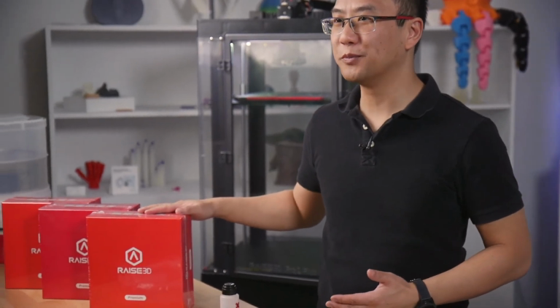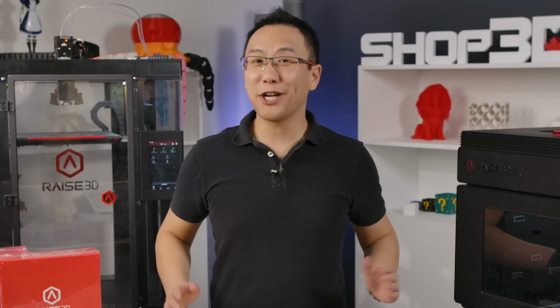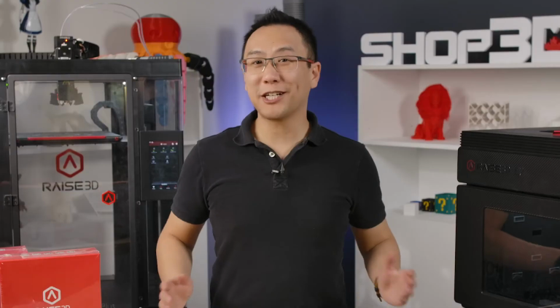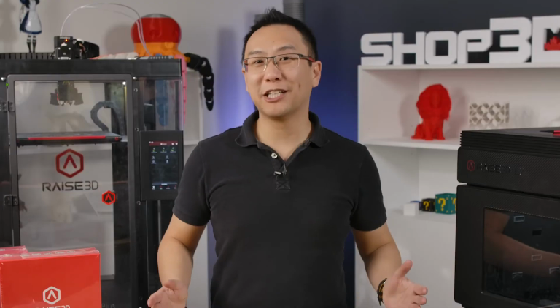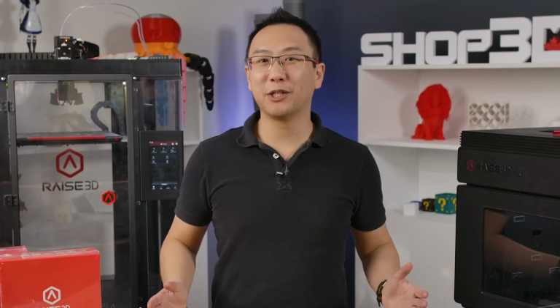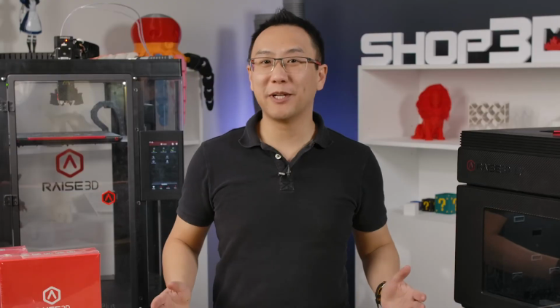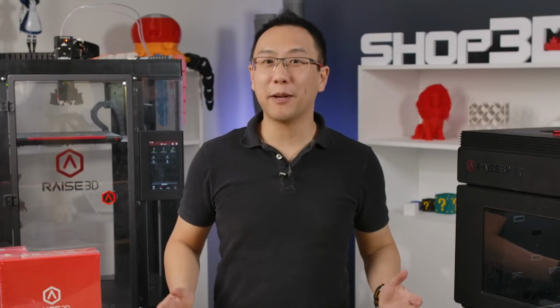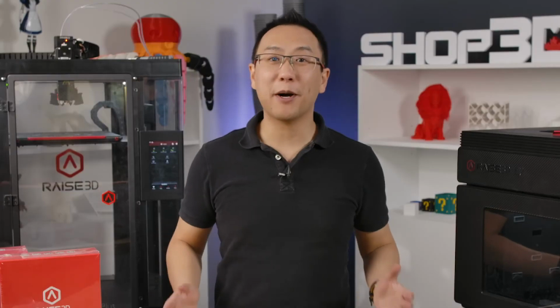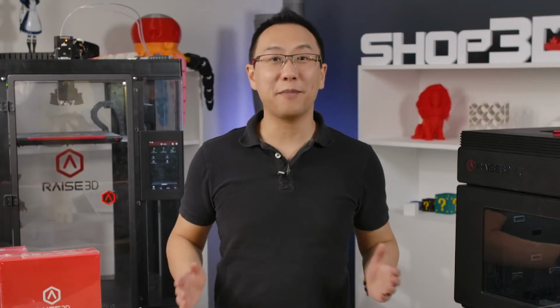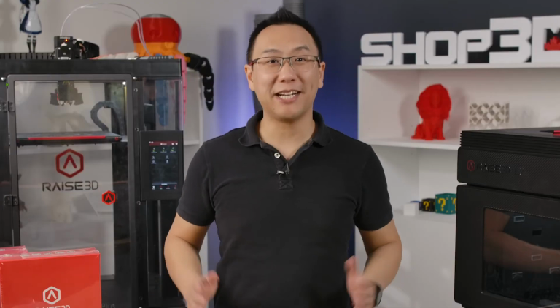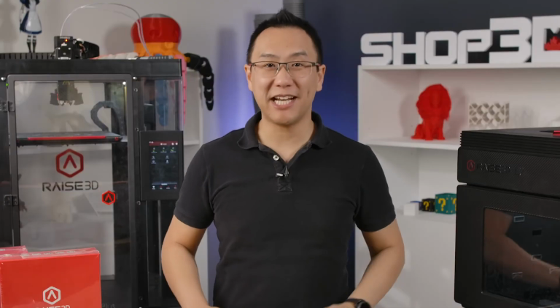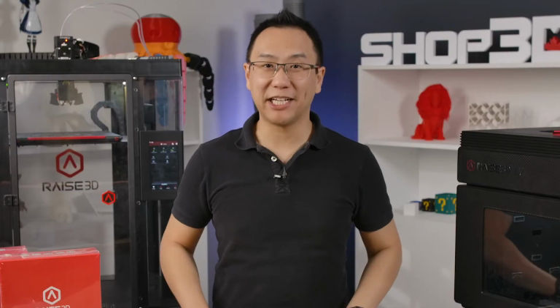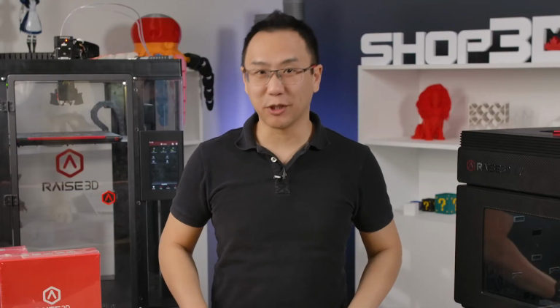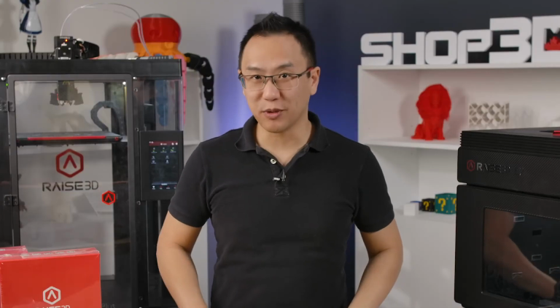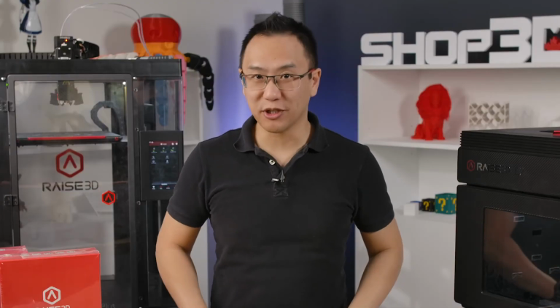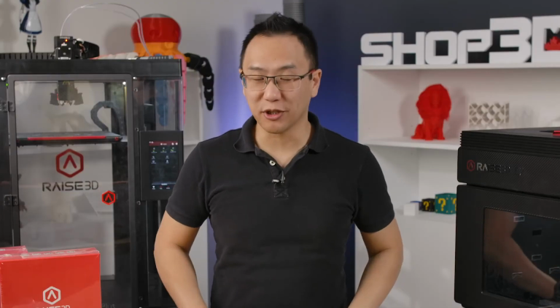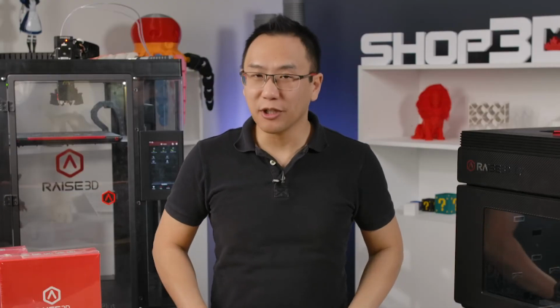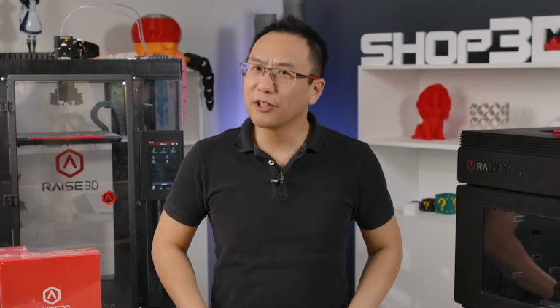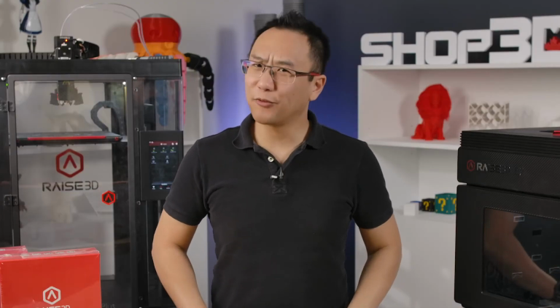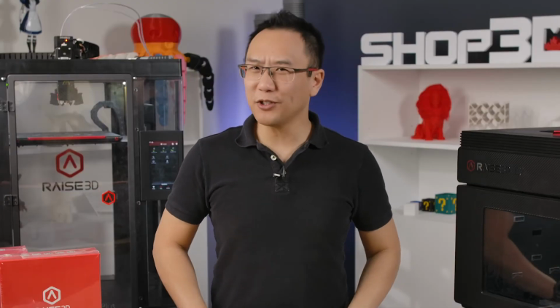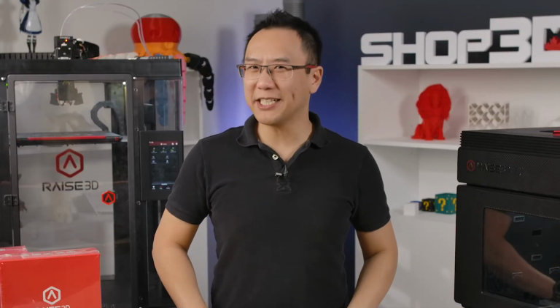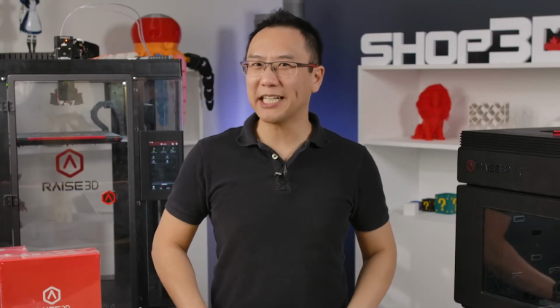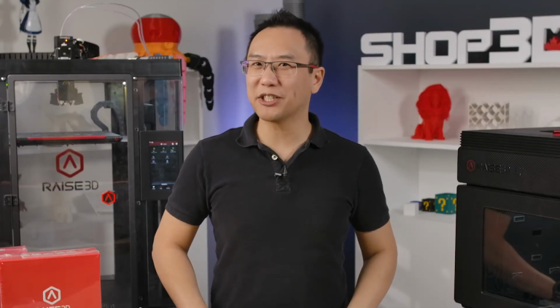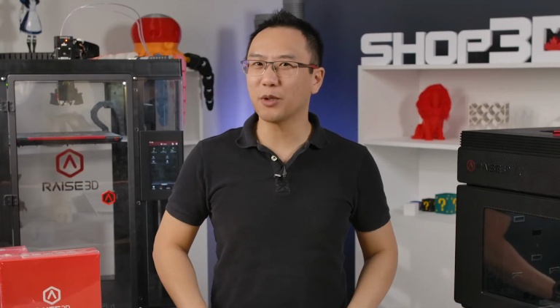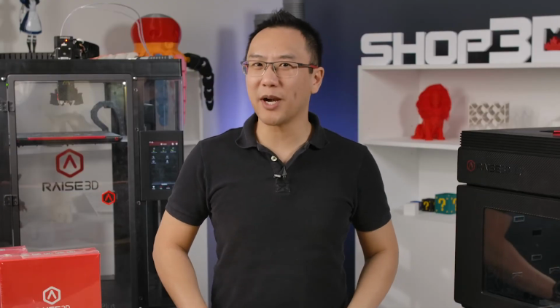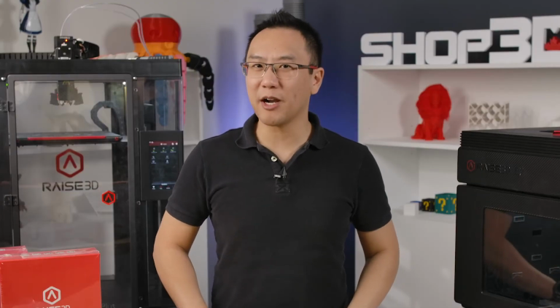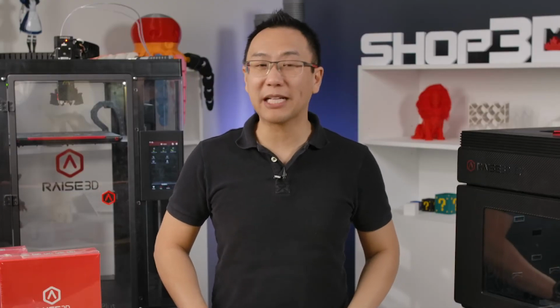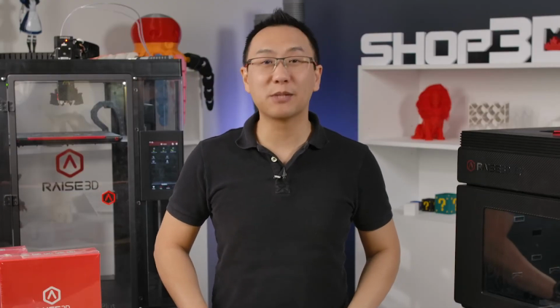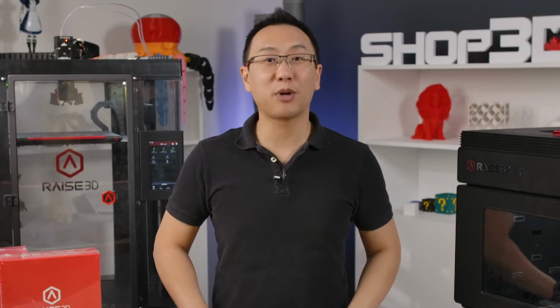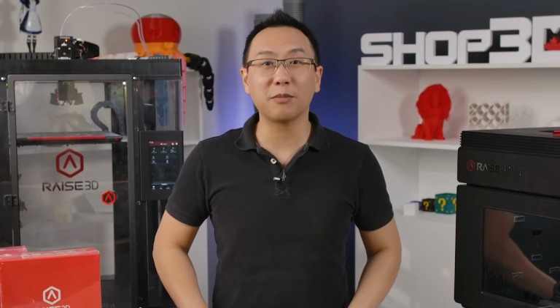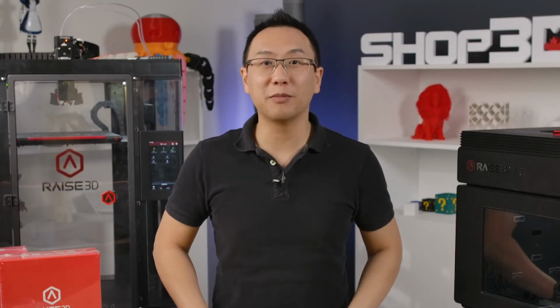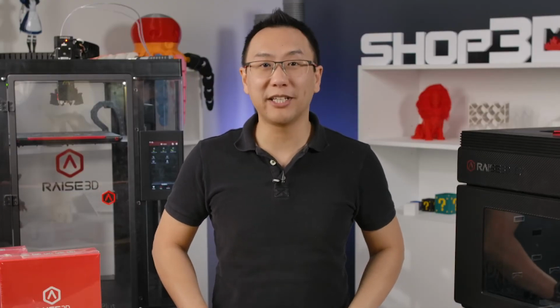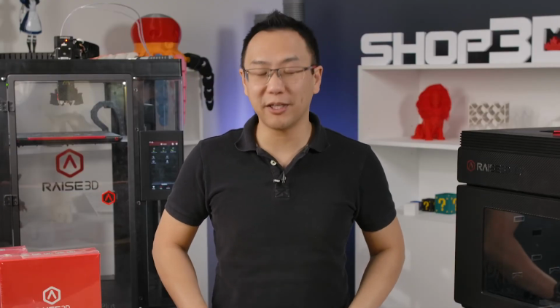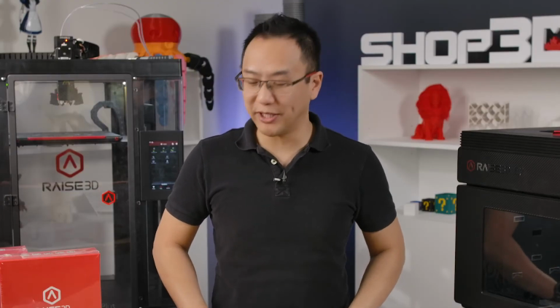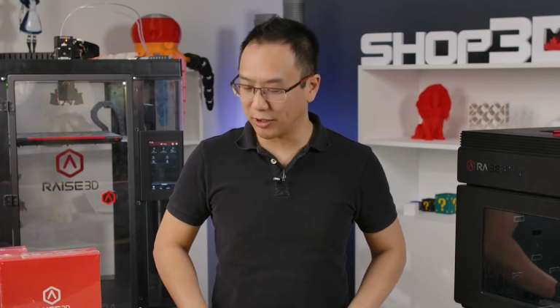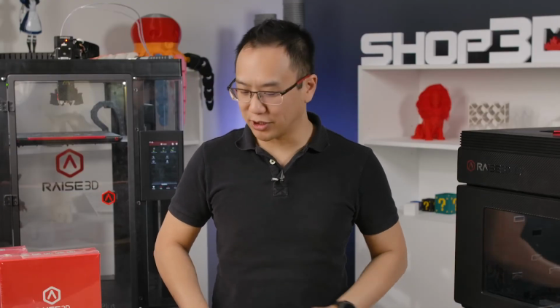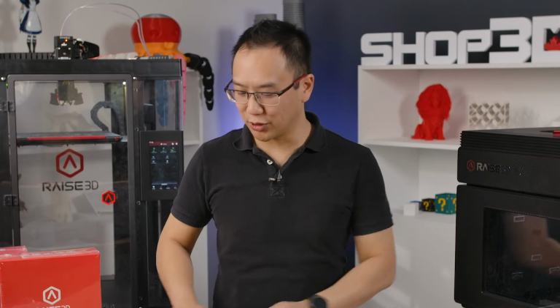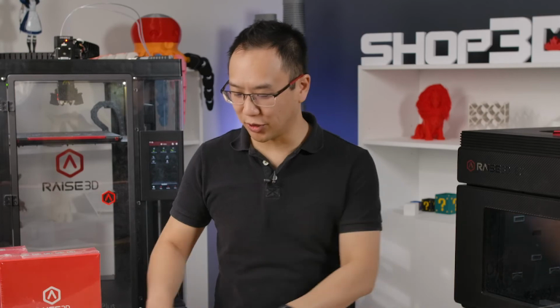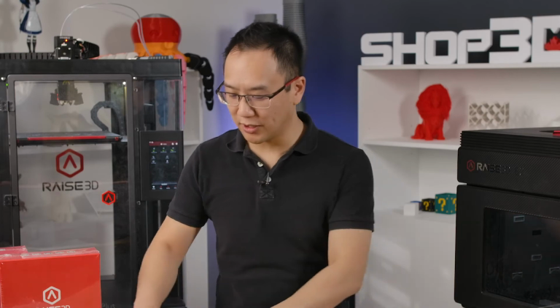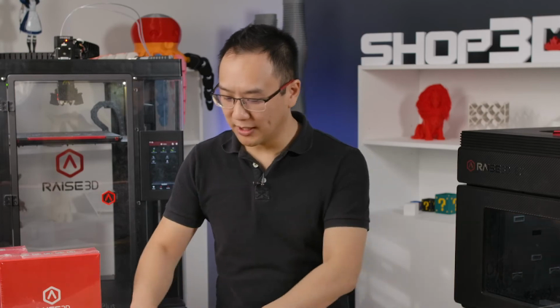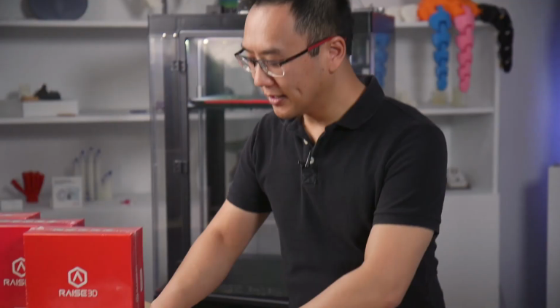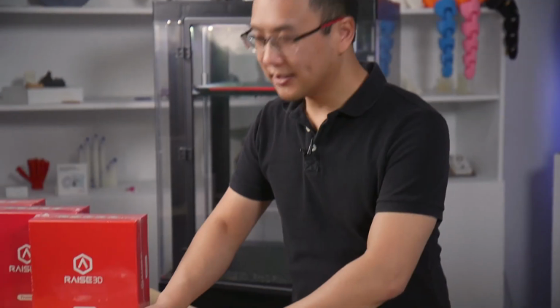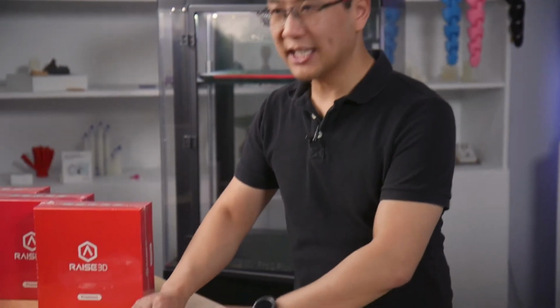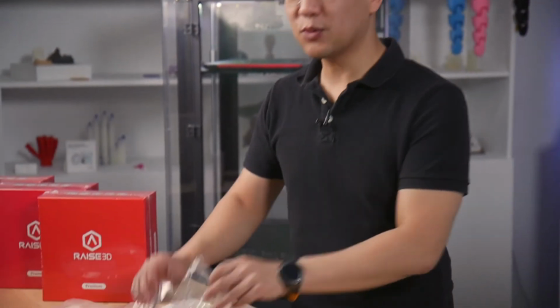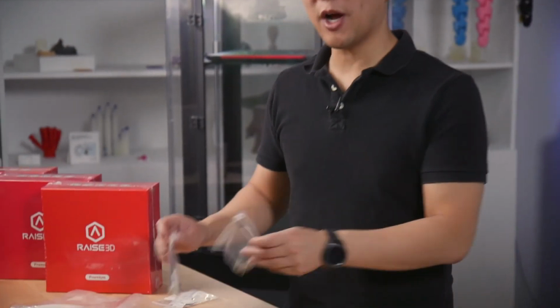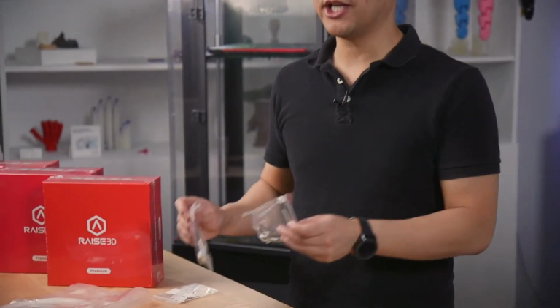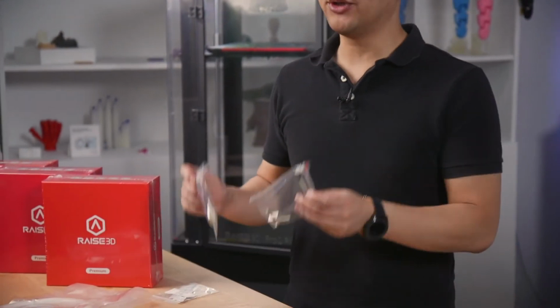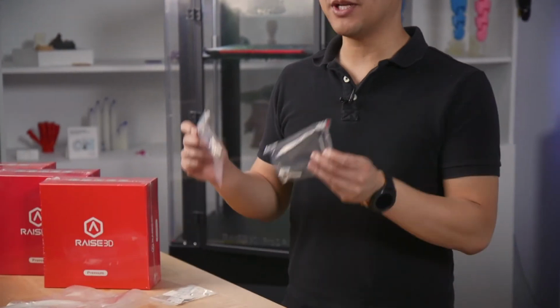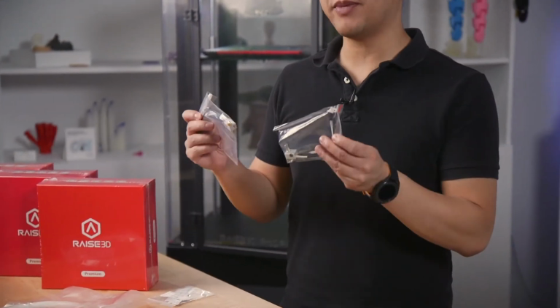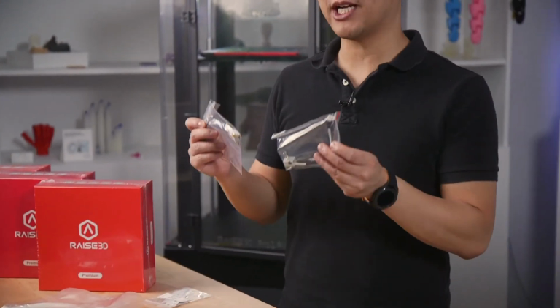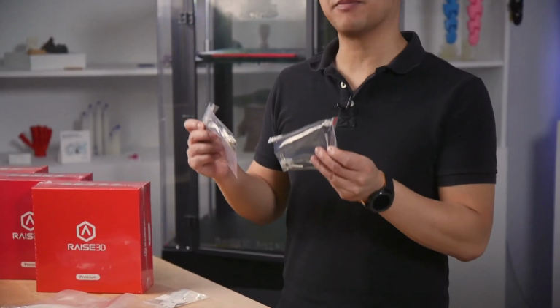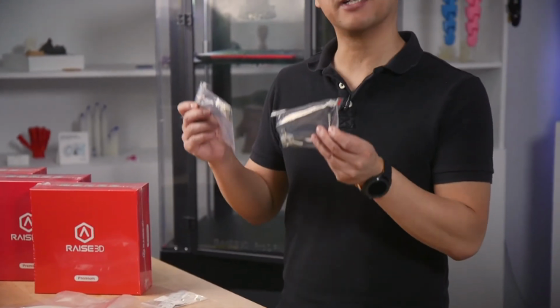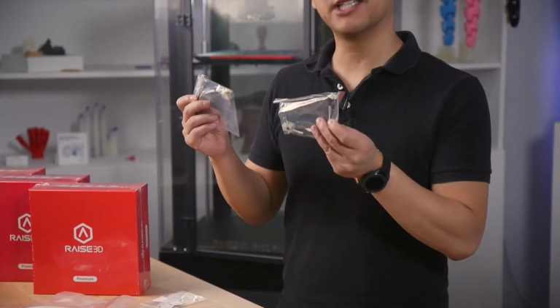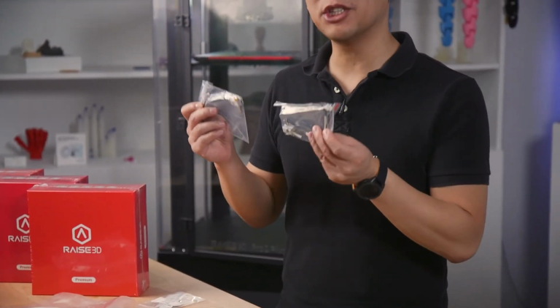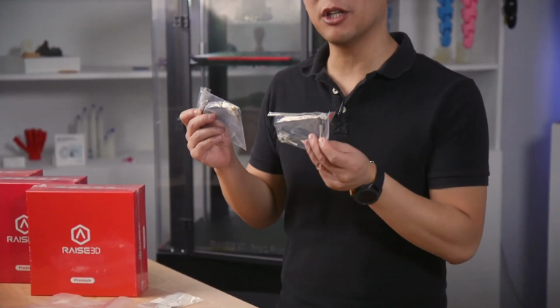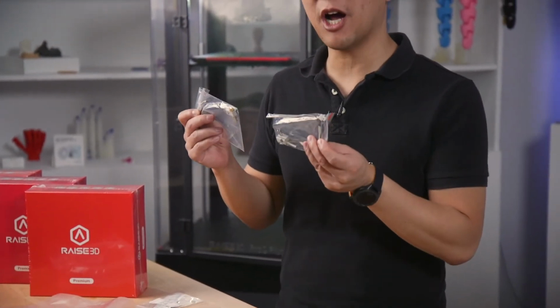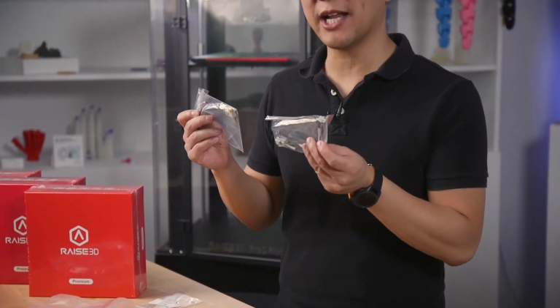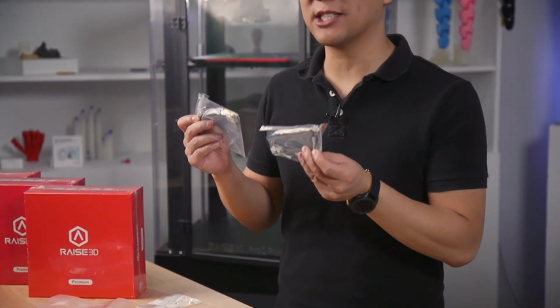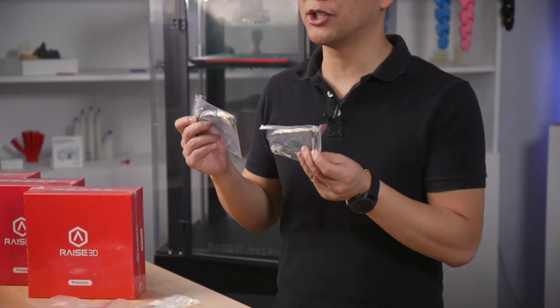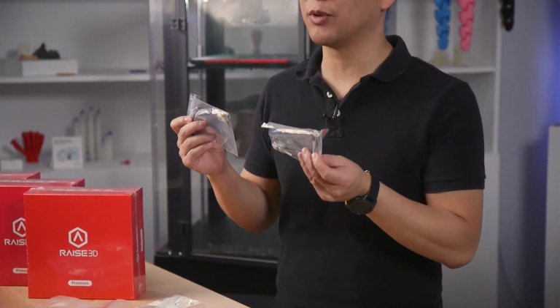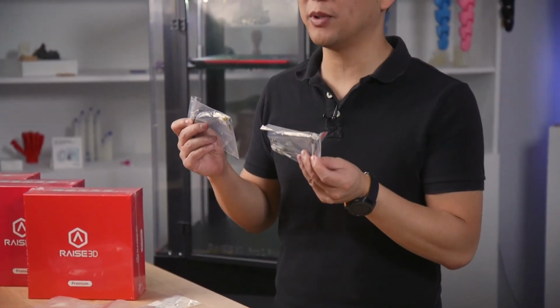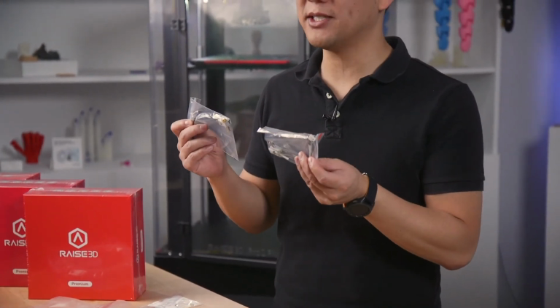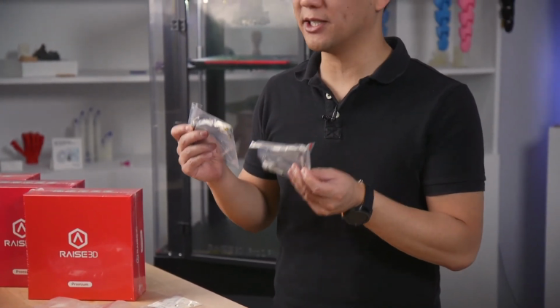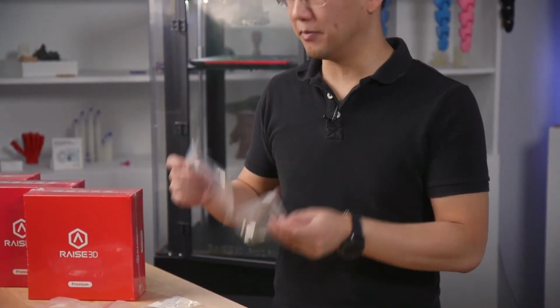Let's talk a little bit about maintaining your printer. The first thing that's going to wear out is probably going to be your extruder. That's why you can pick up additional hot ends to replace them.